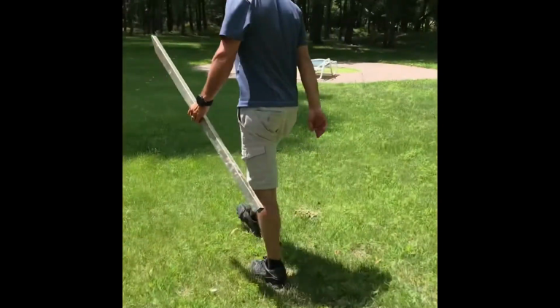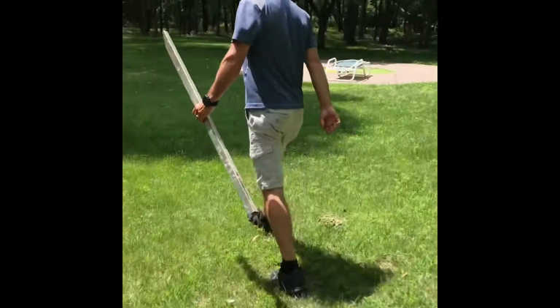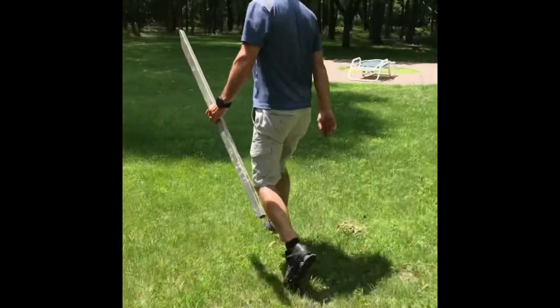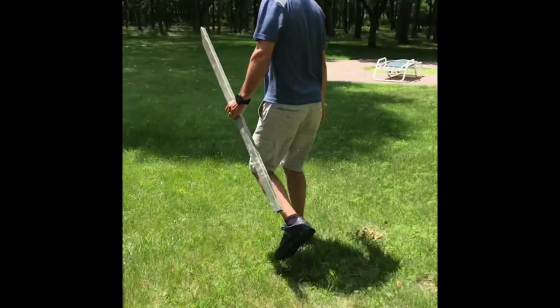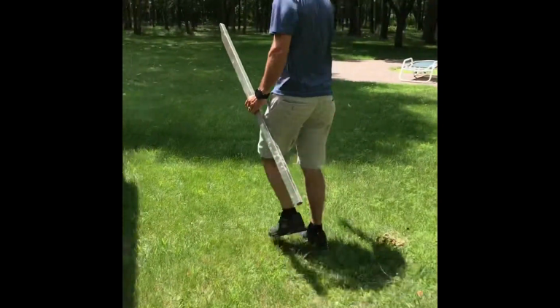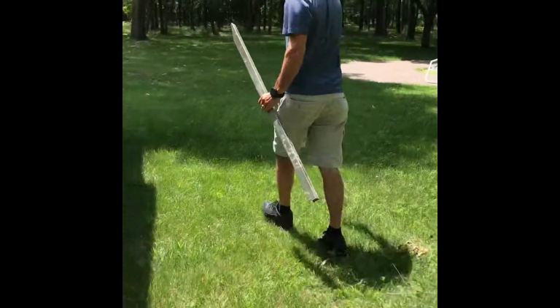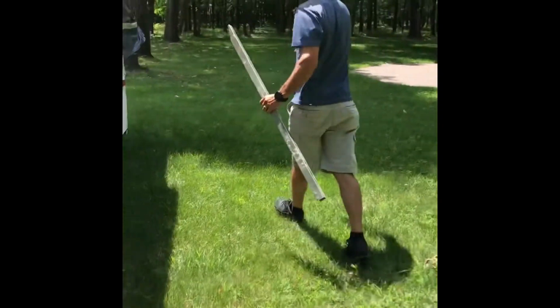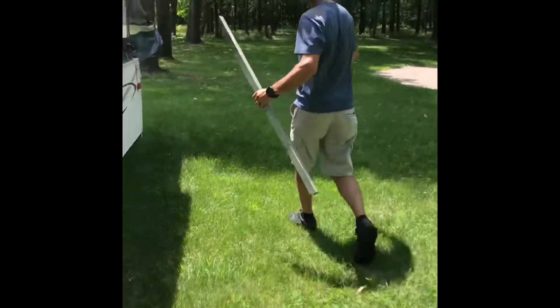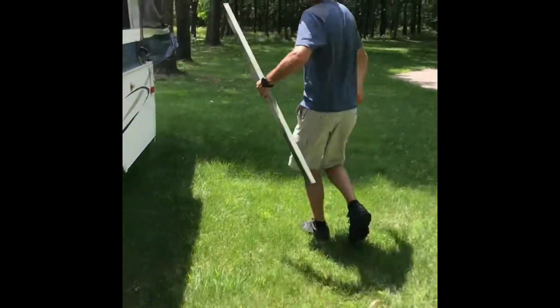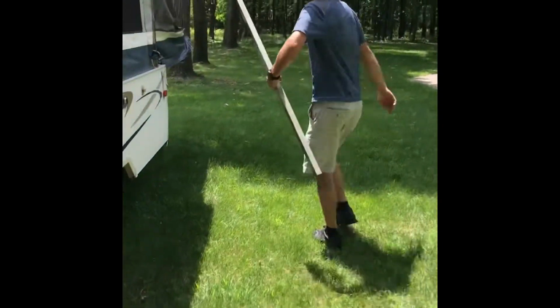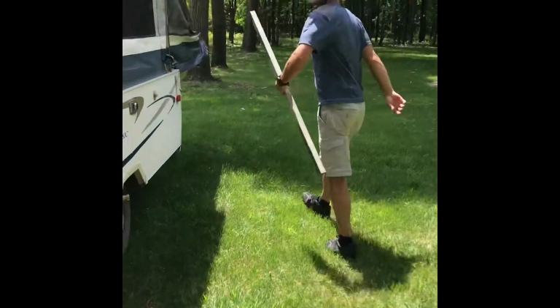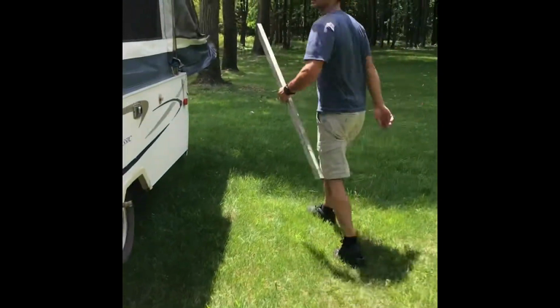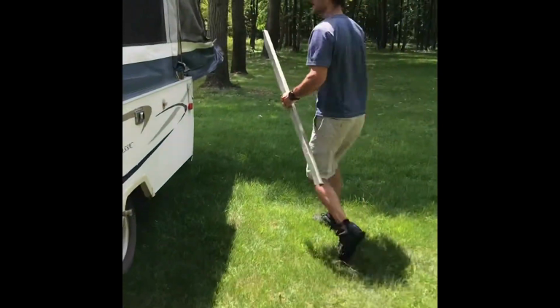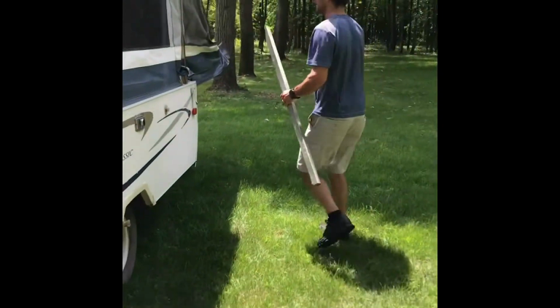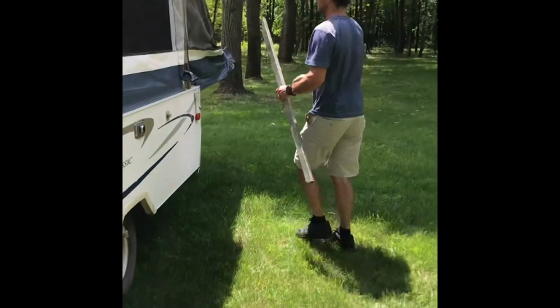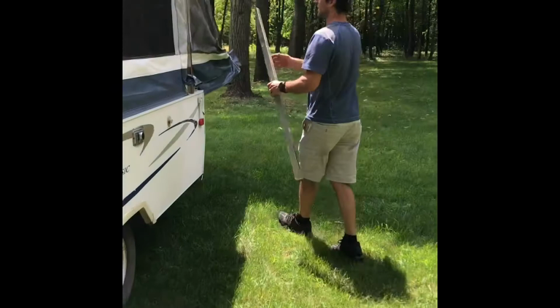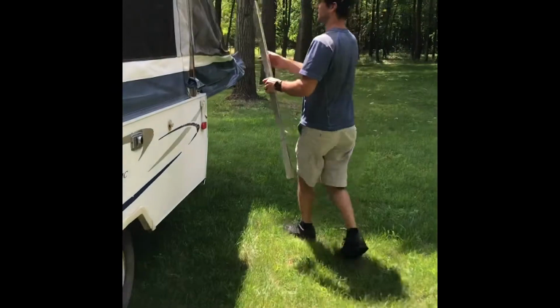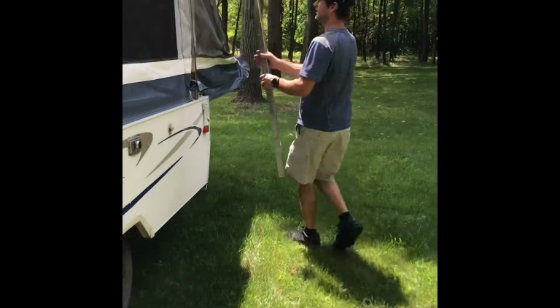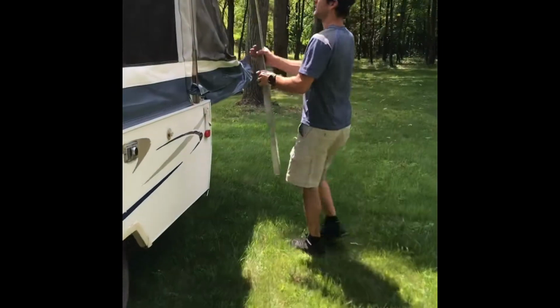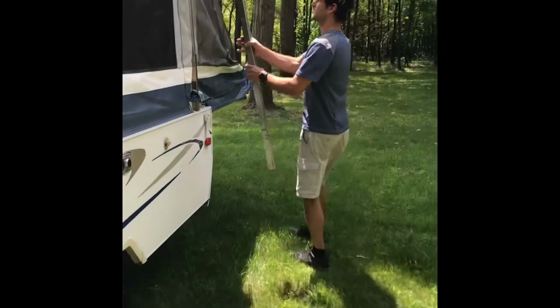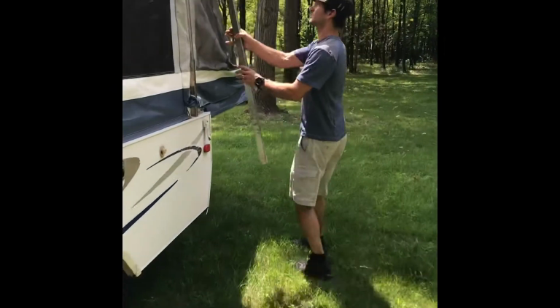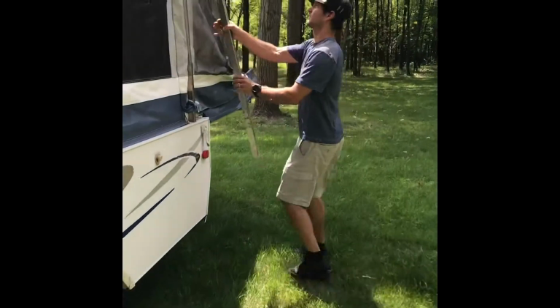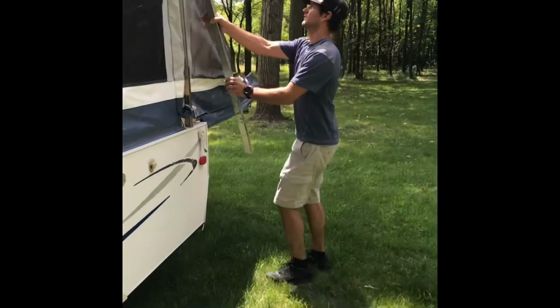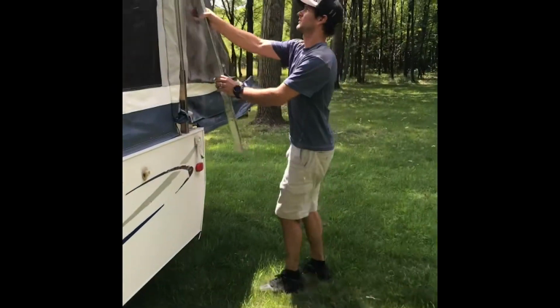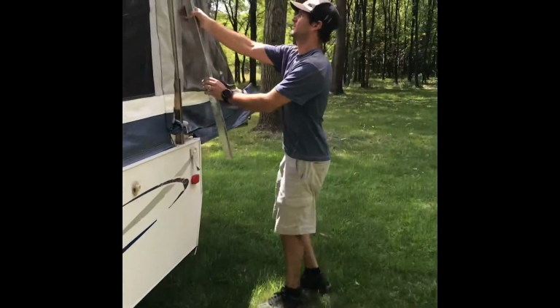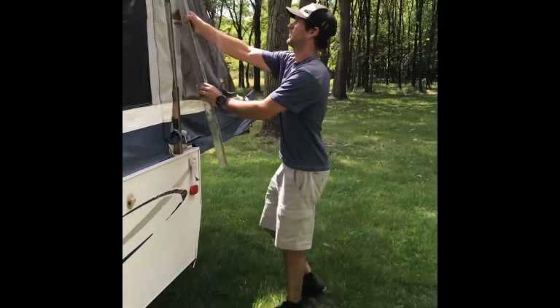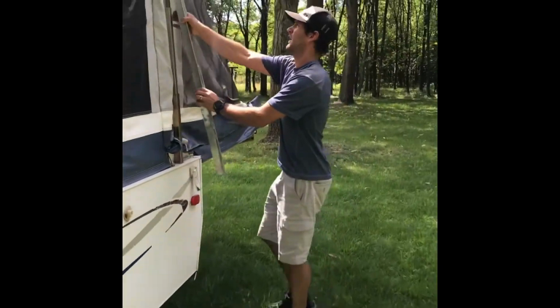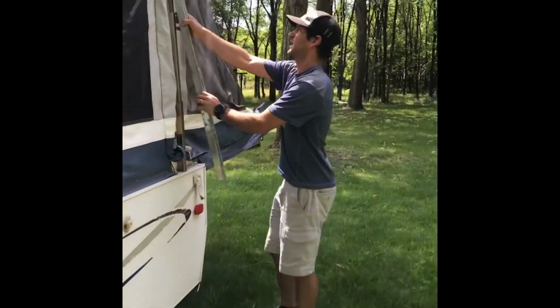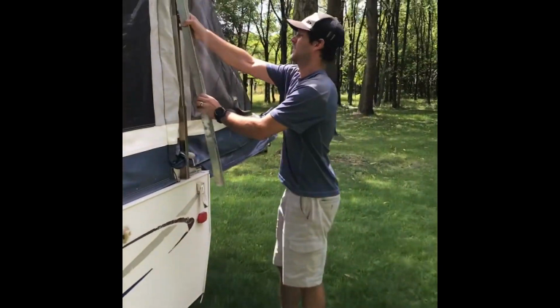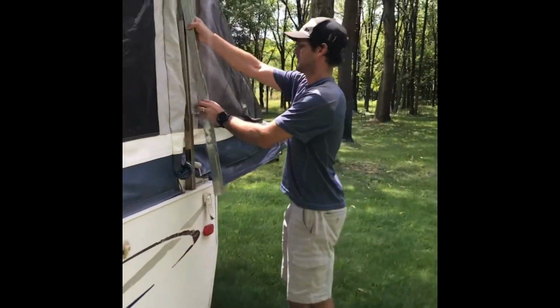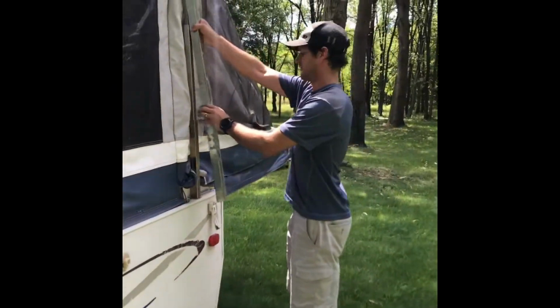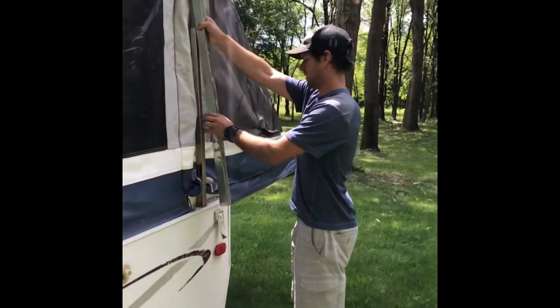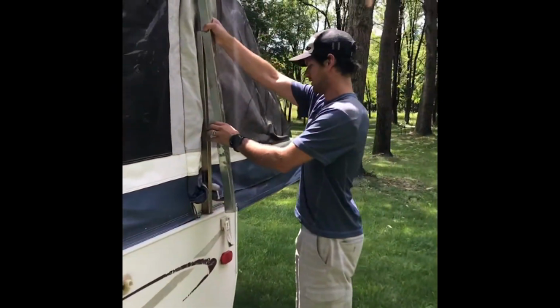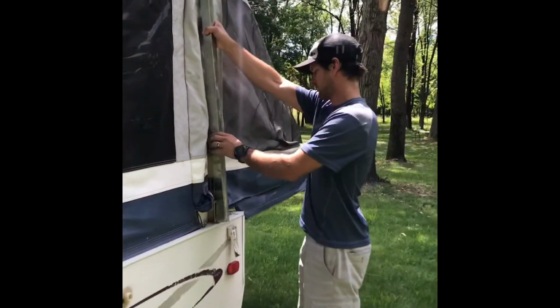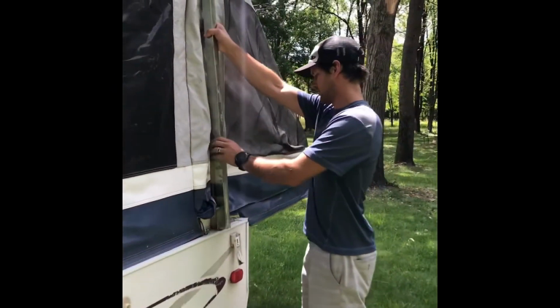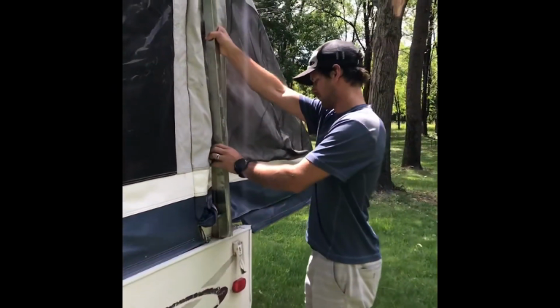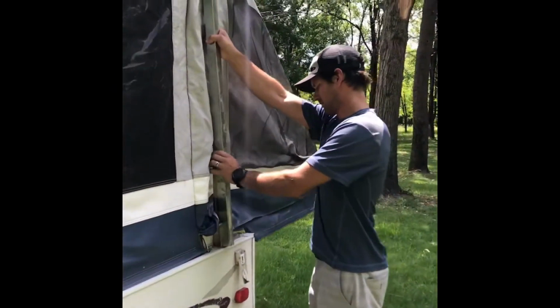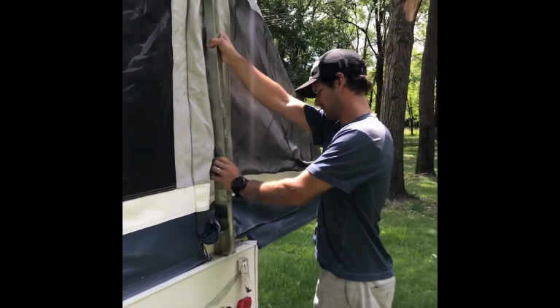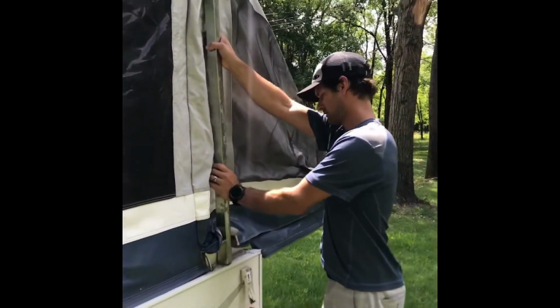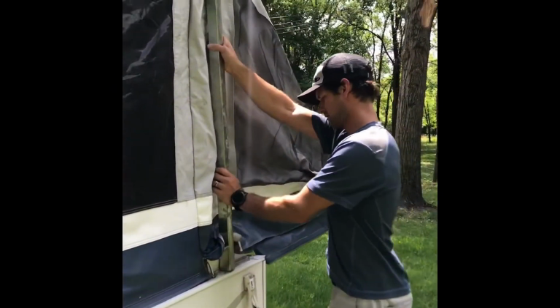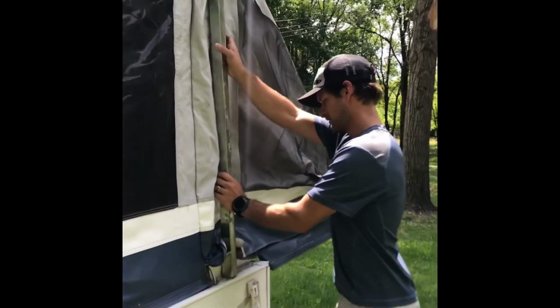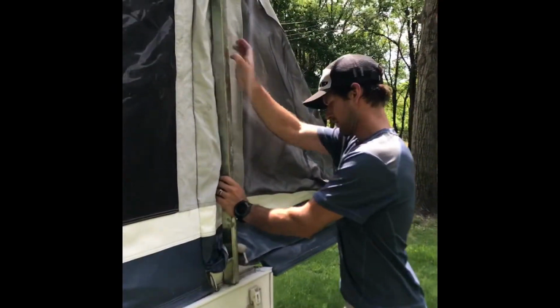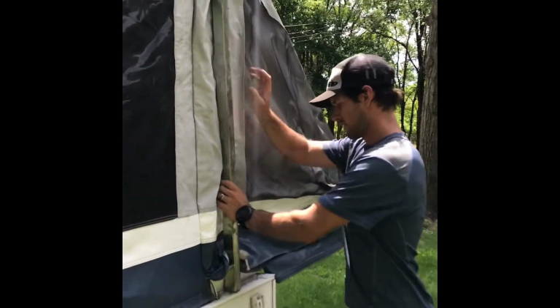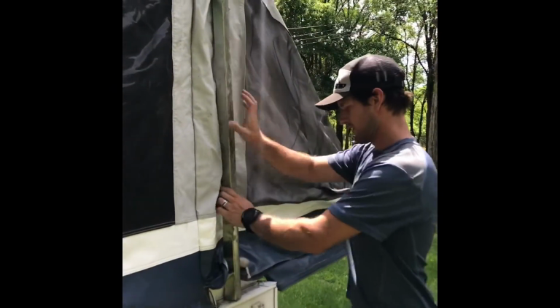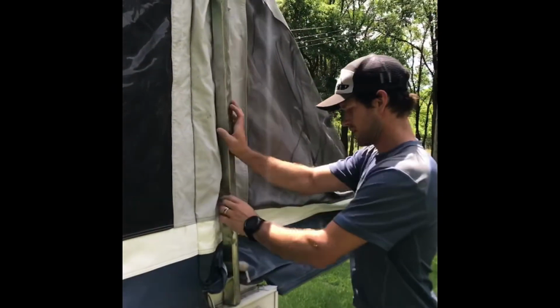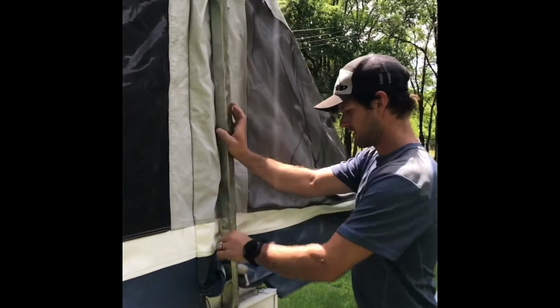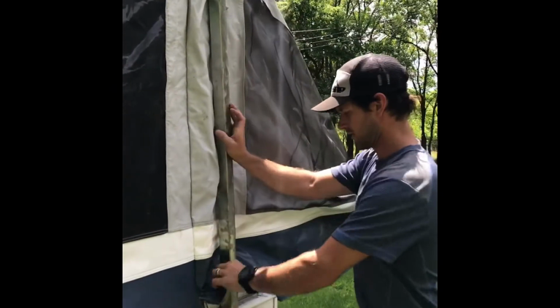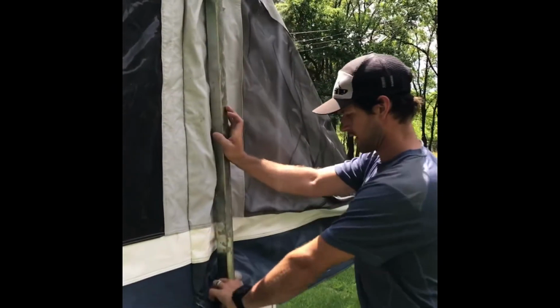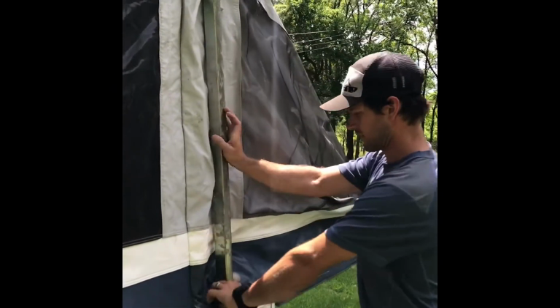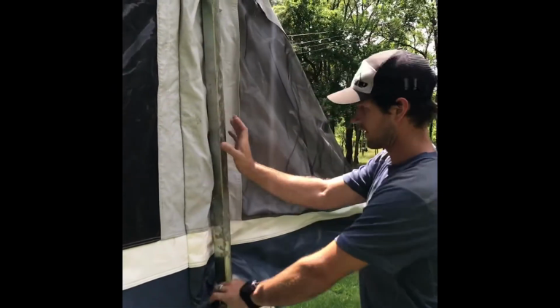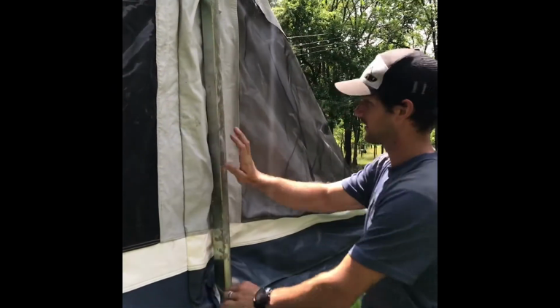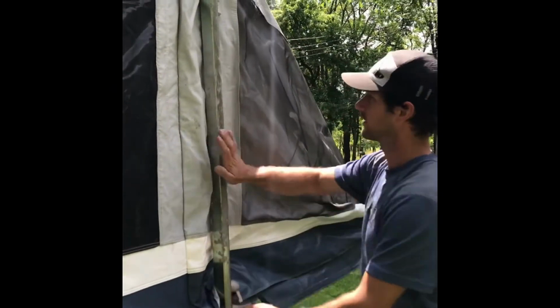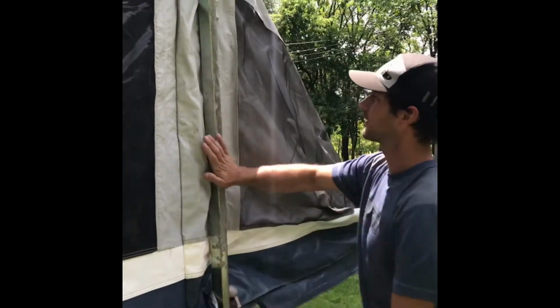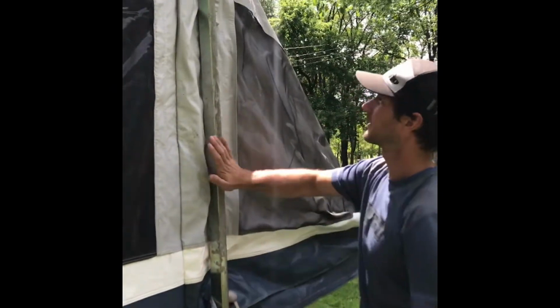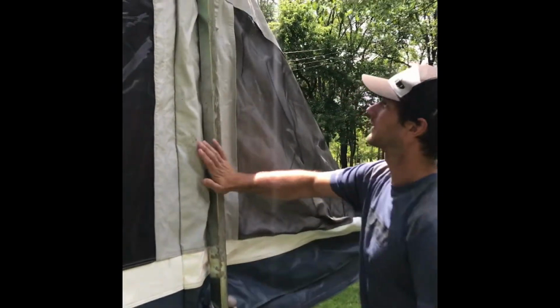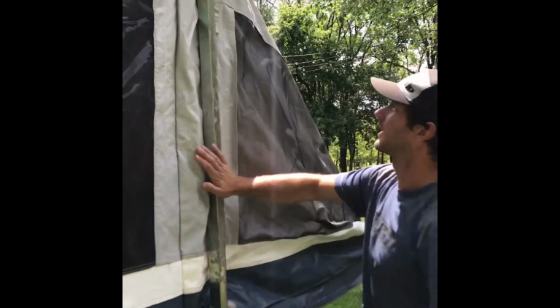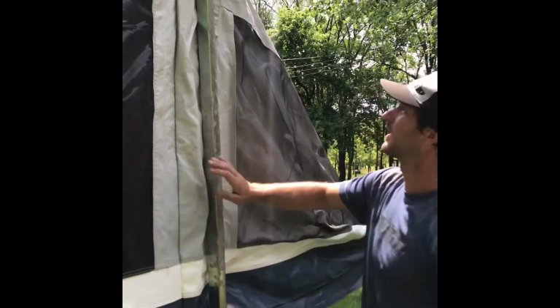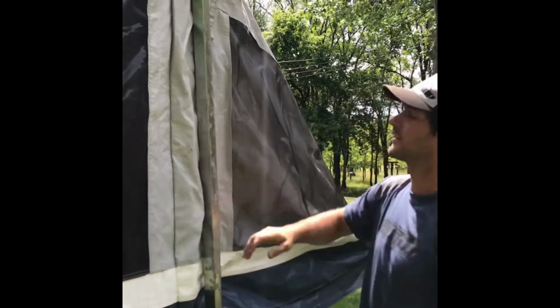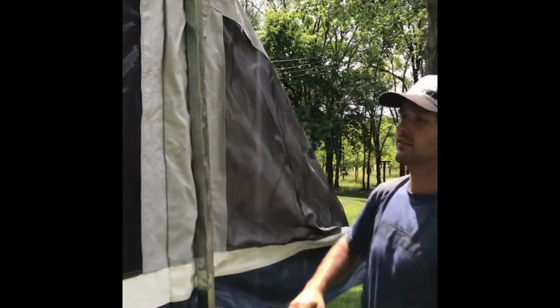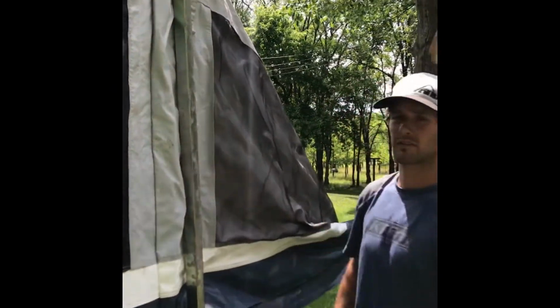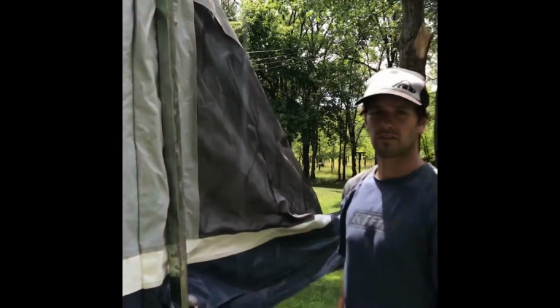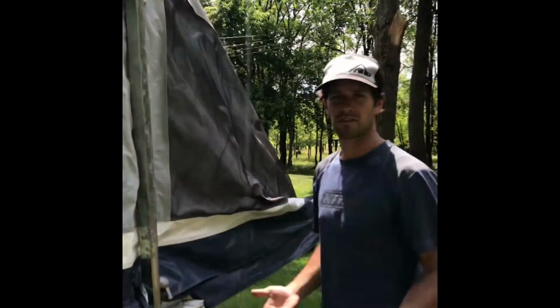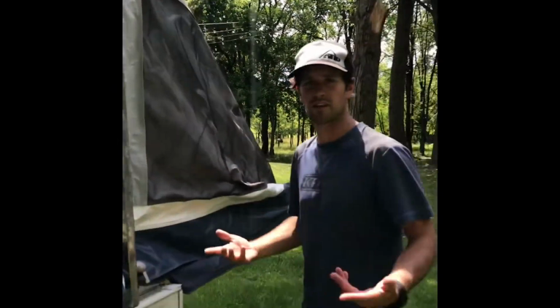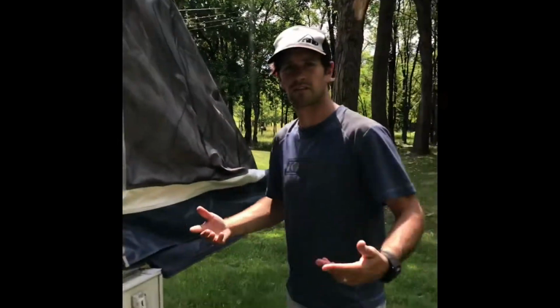Put it diagonally back on this one and just set it right there like that for safety.